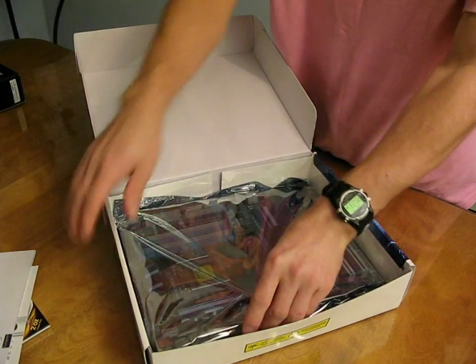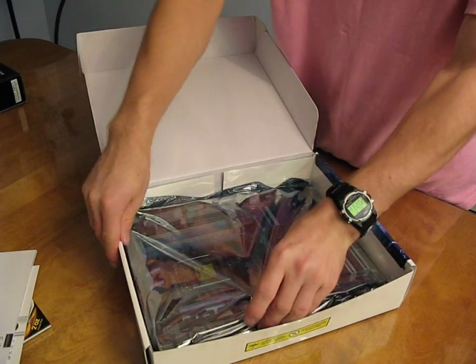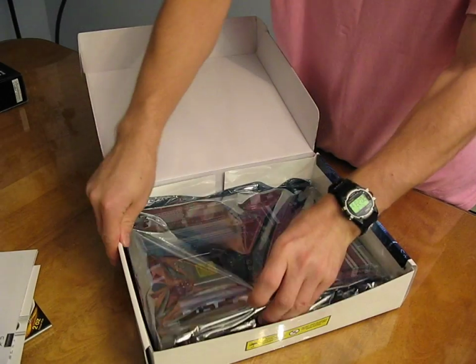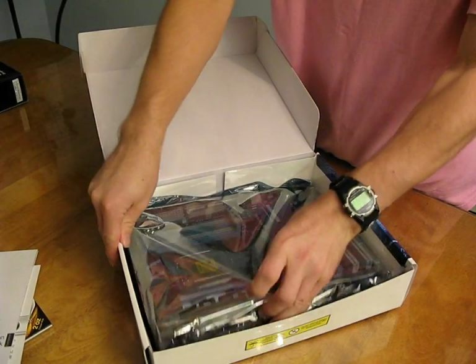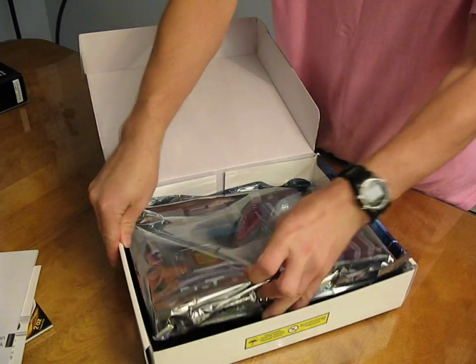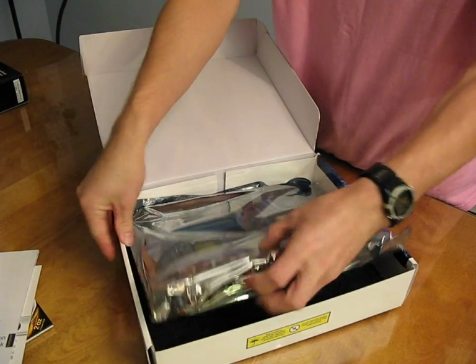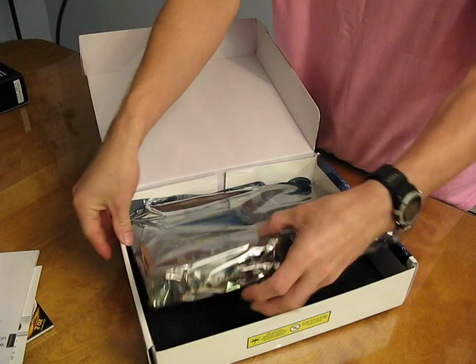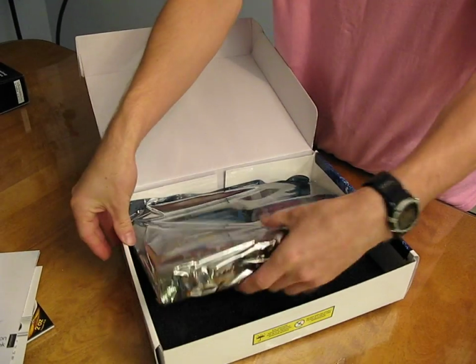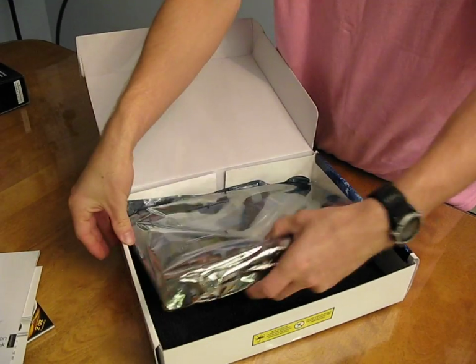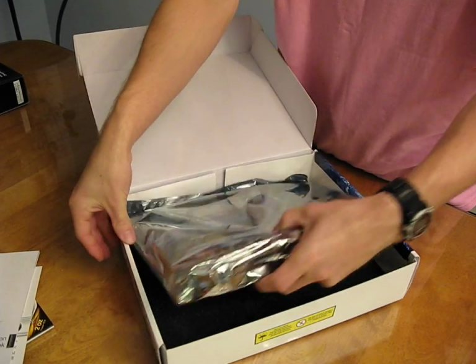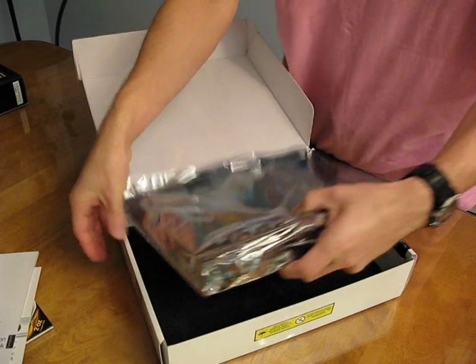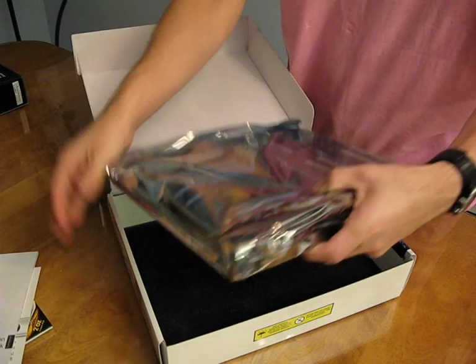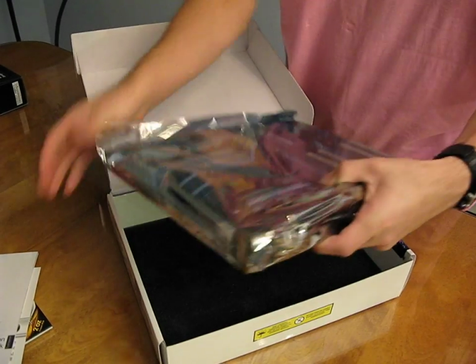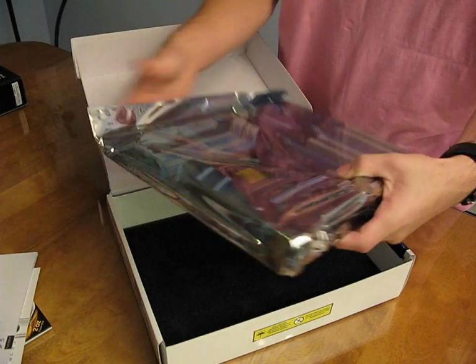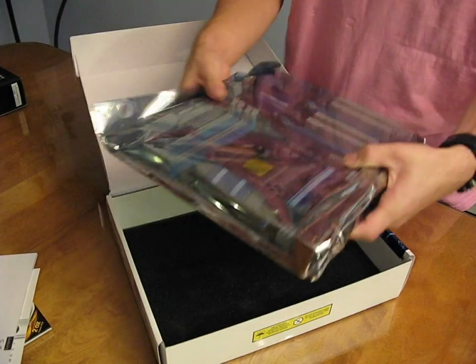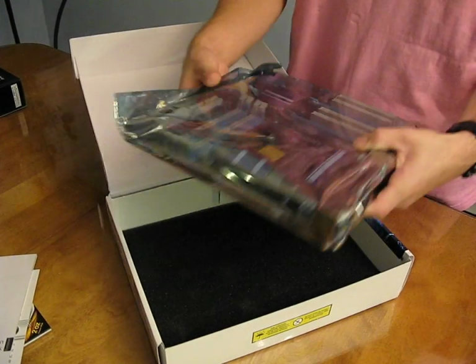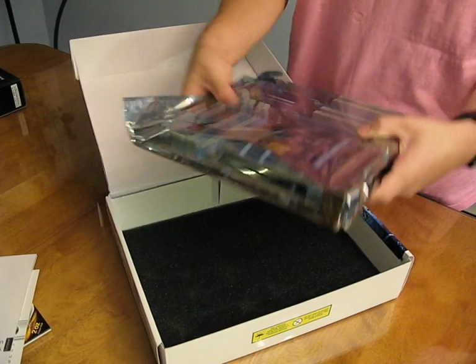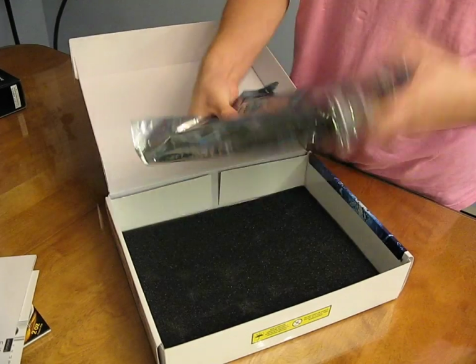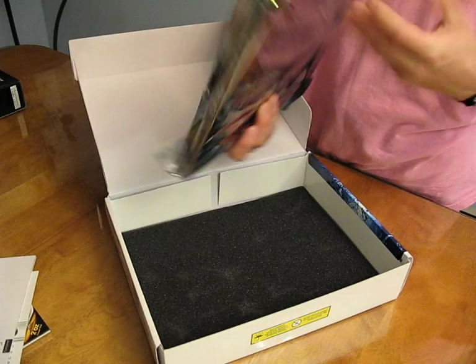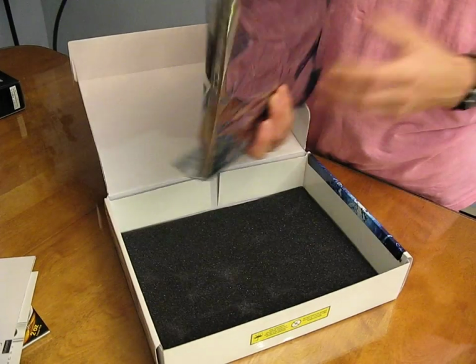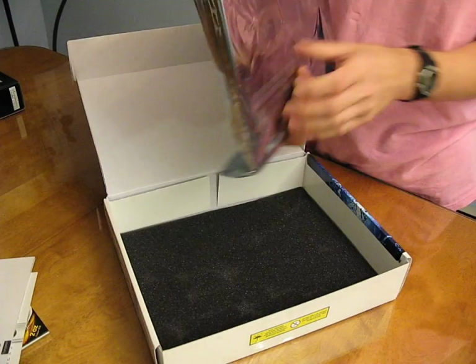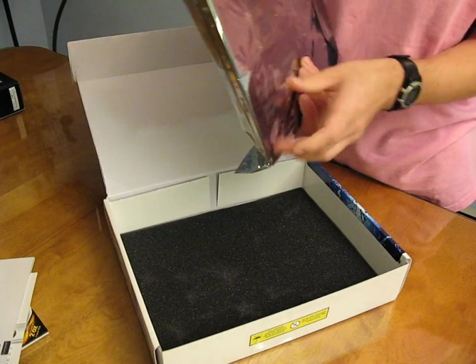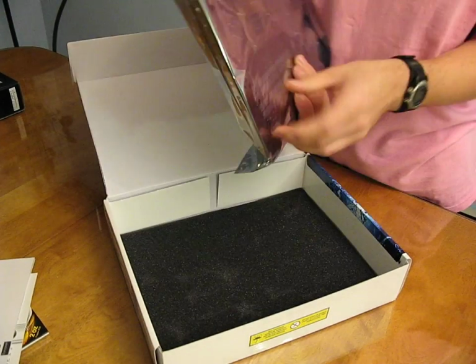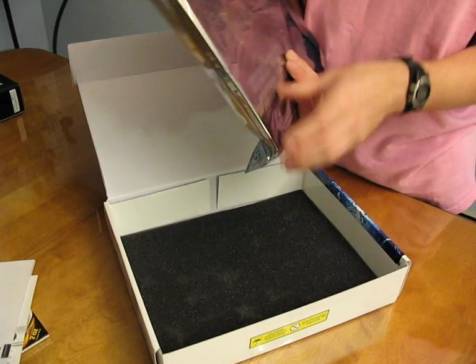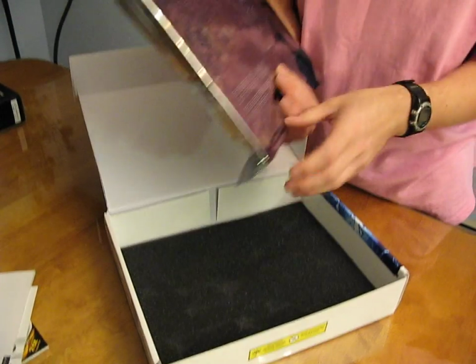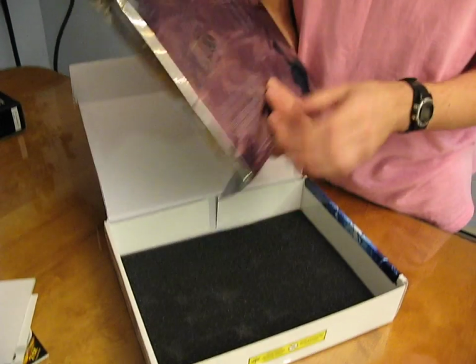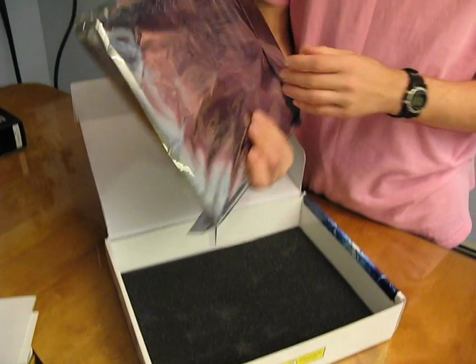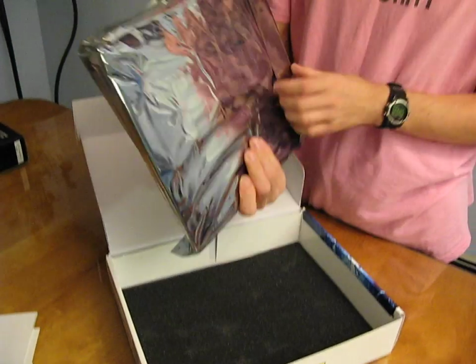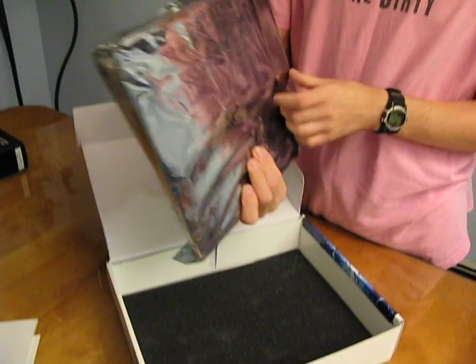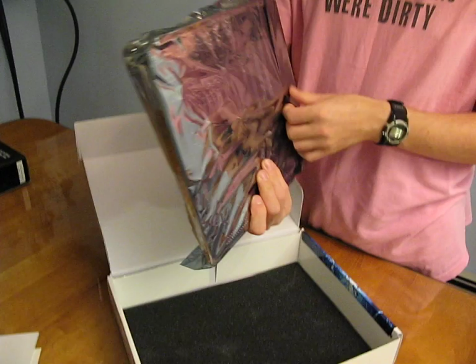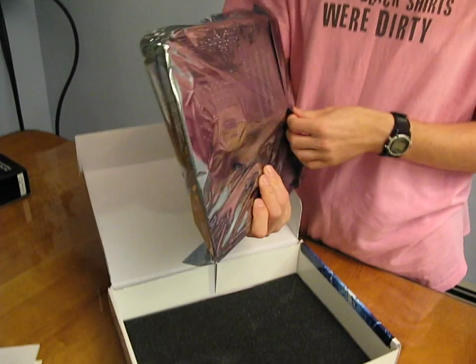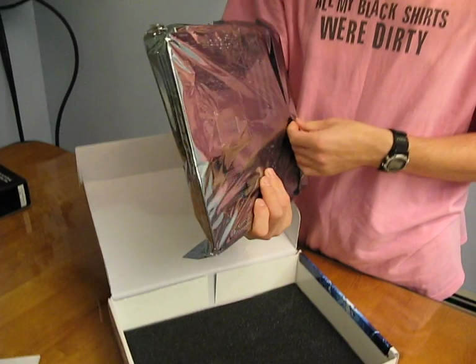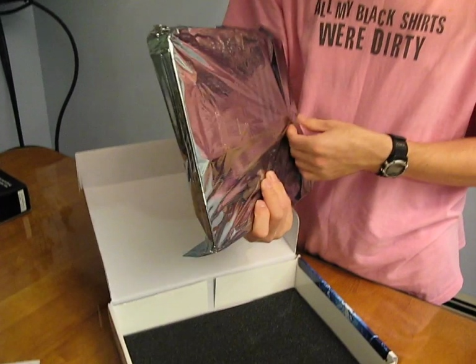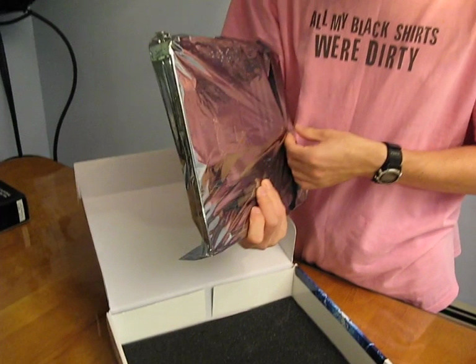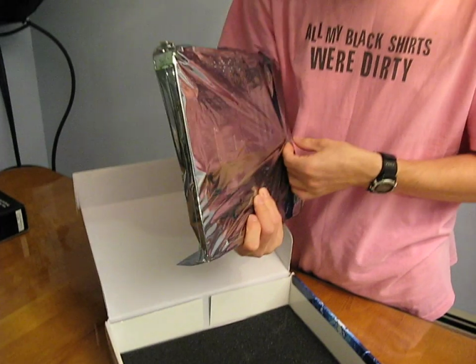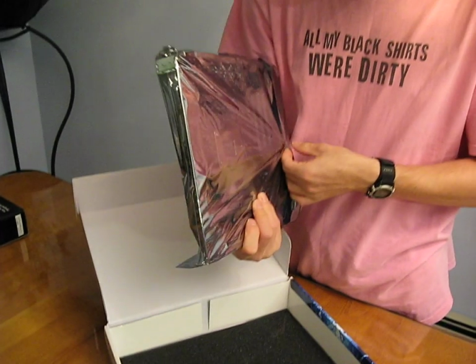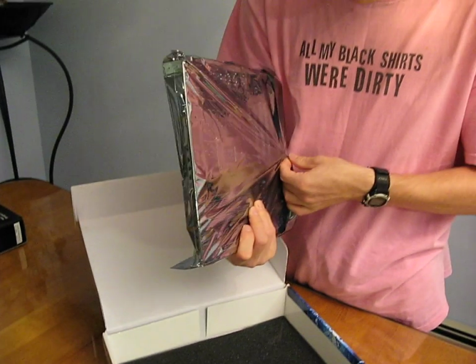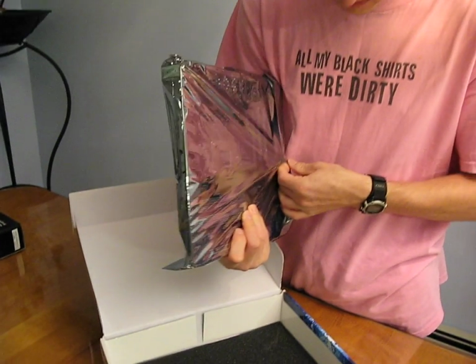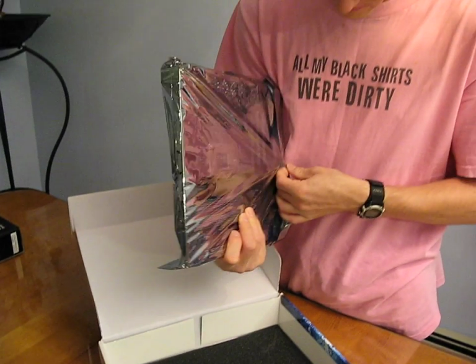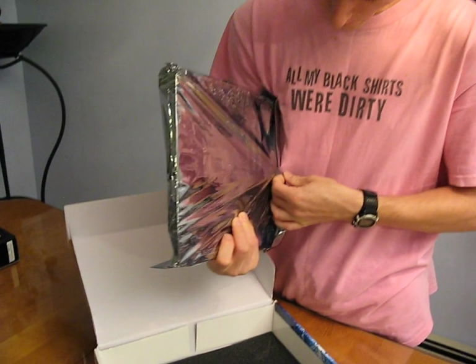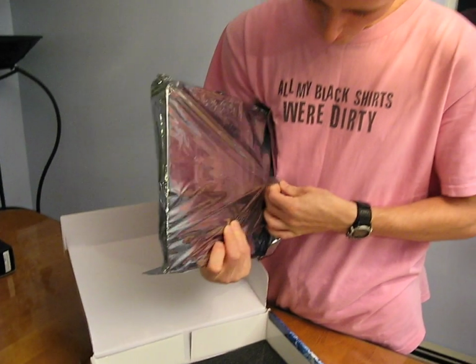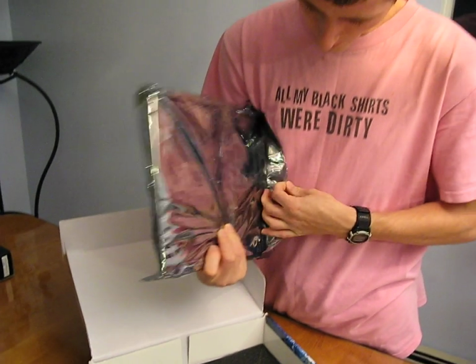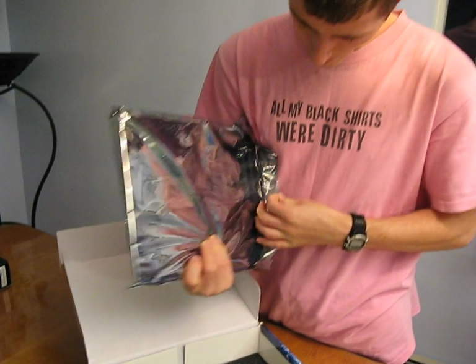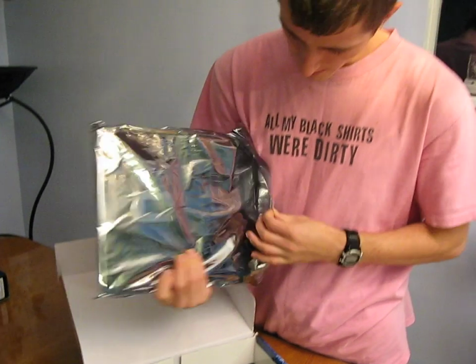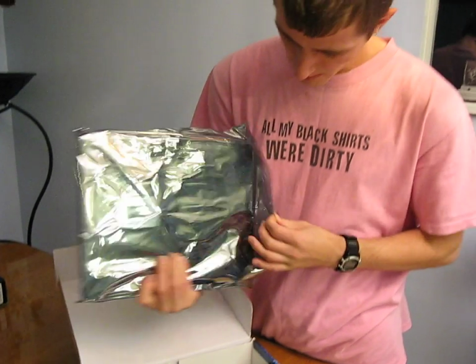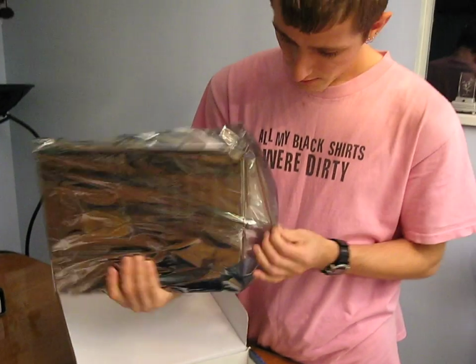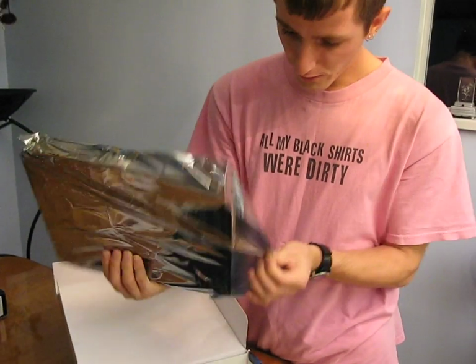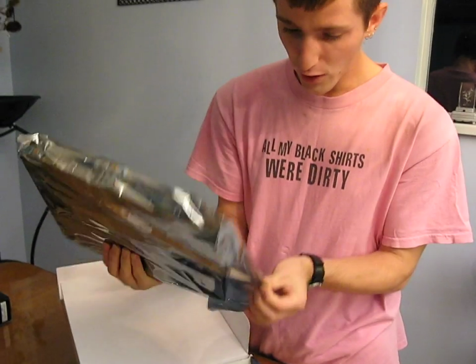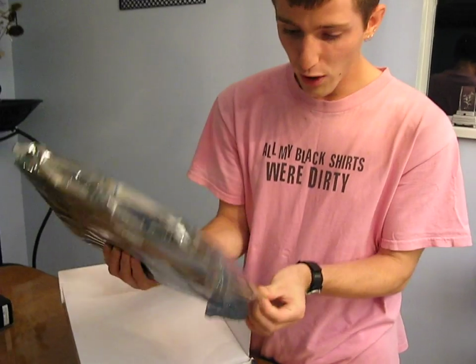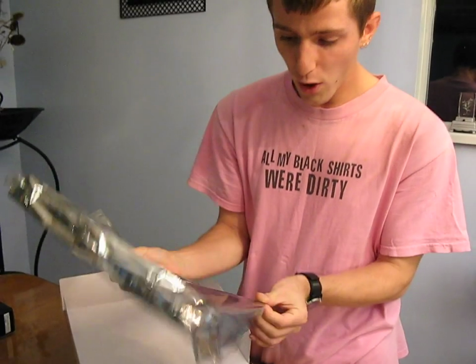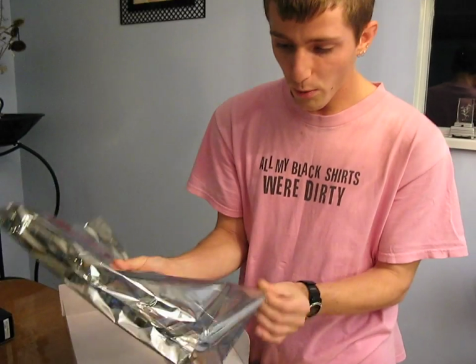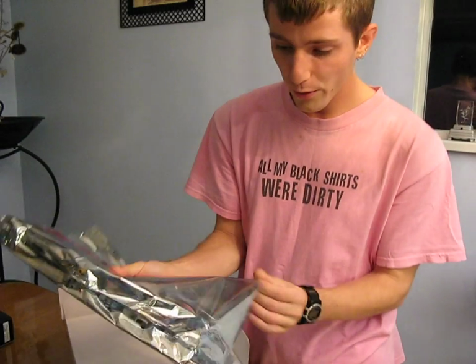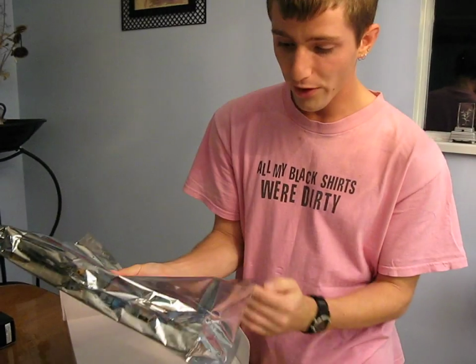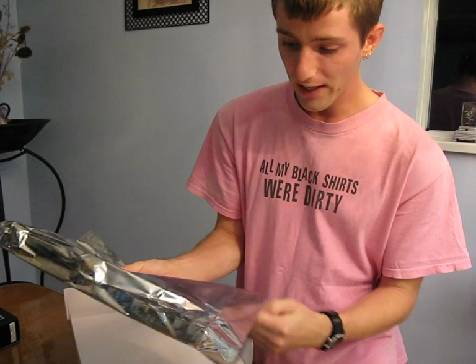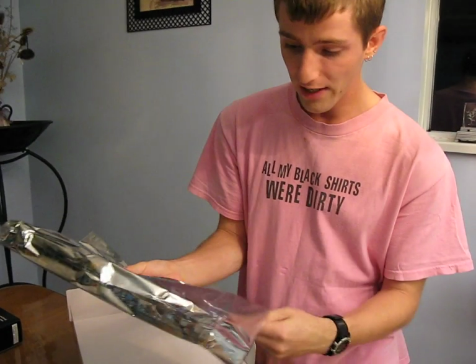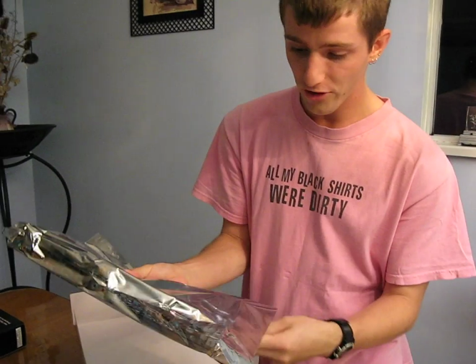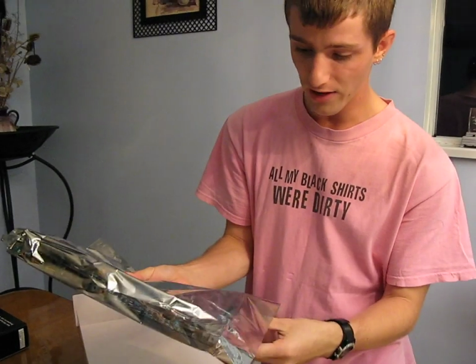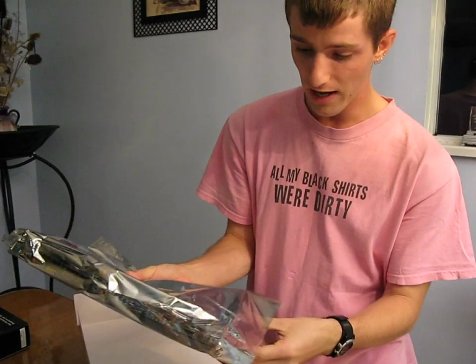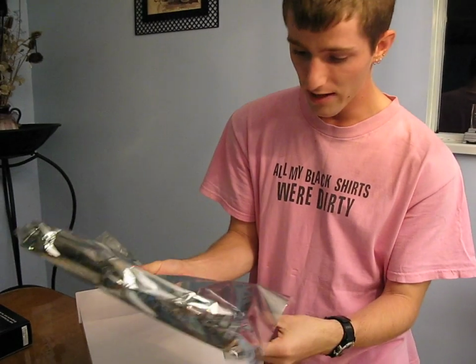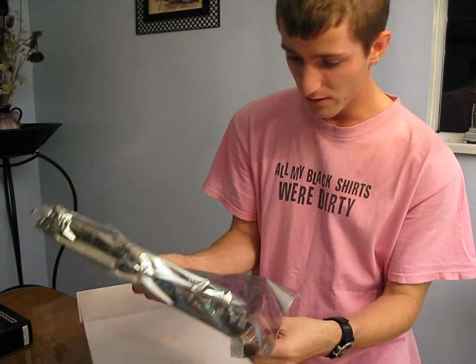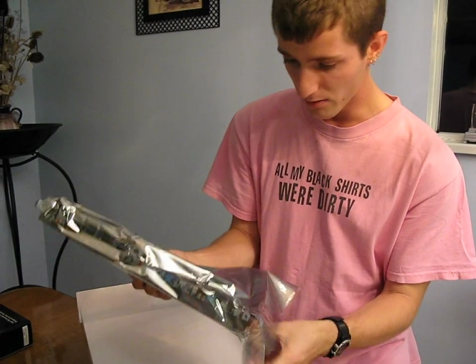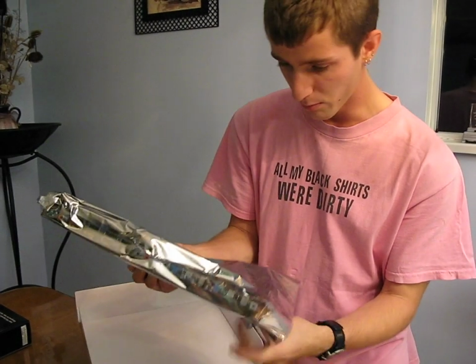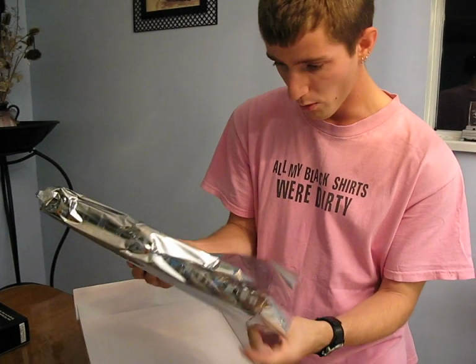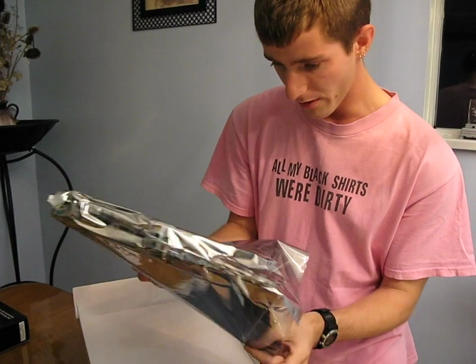Let's get the board pulled out here. It actually looks not too shabby for a lower-ish end board.